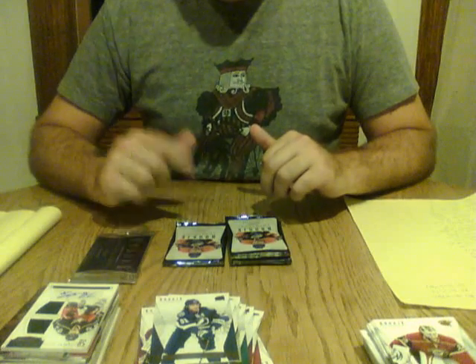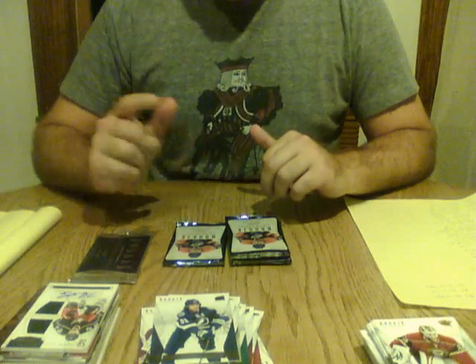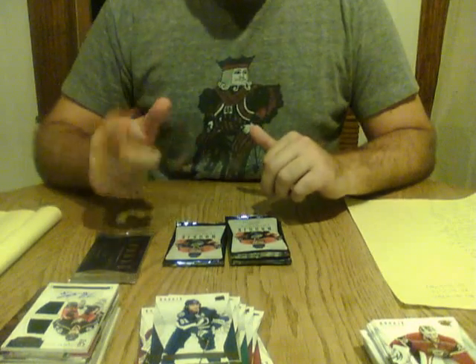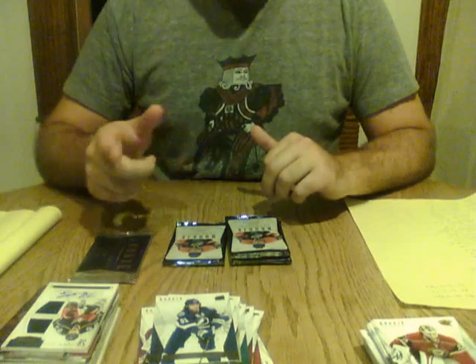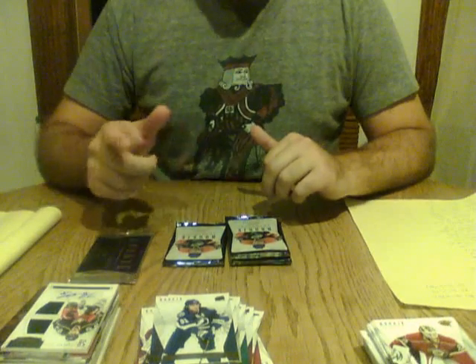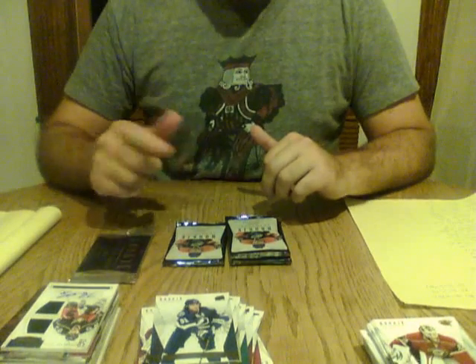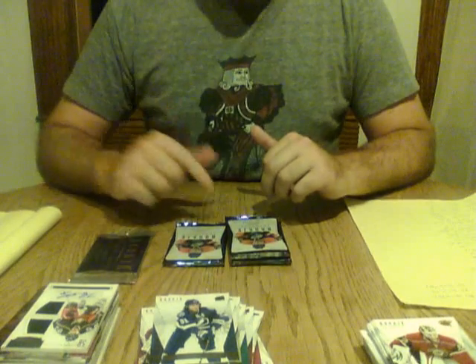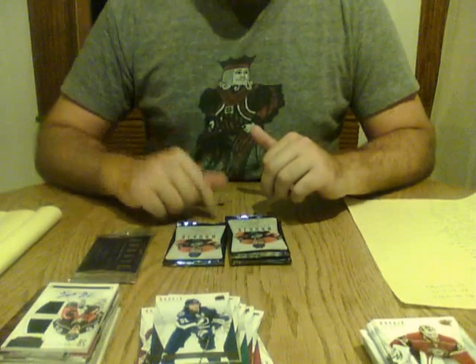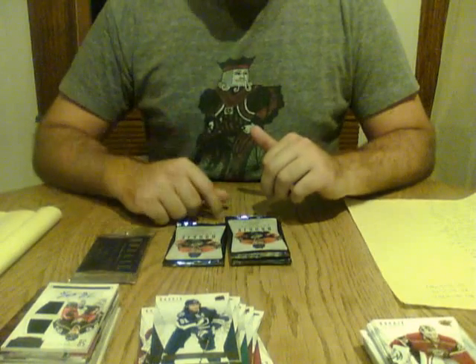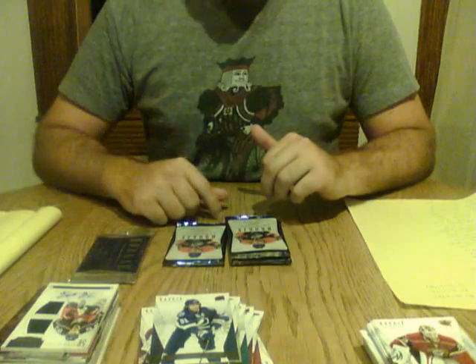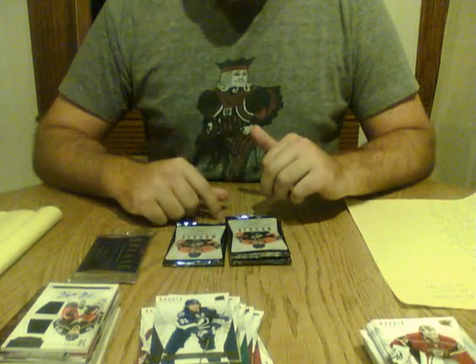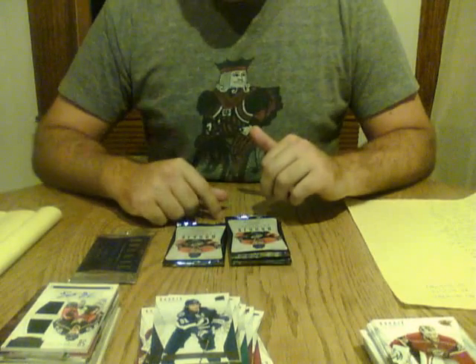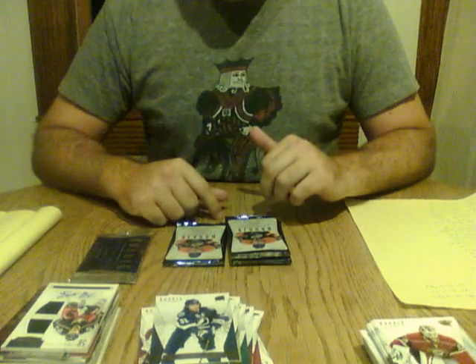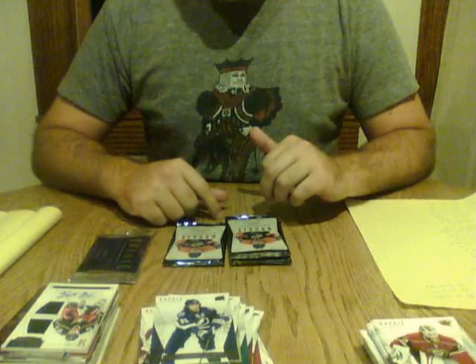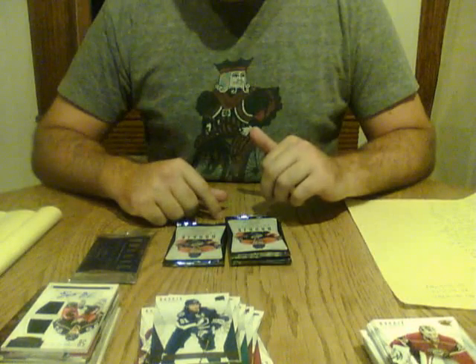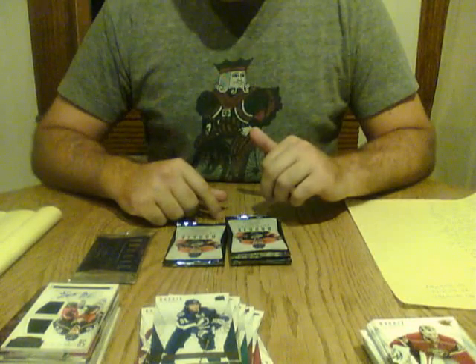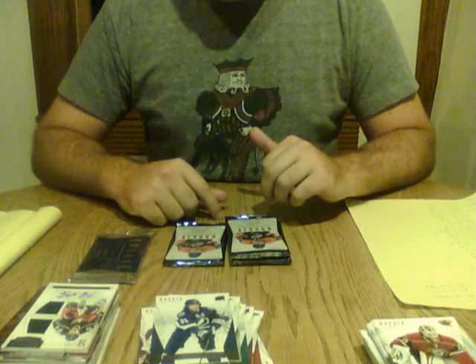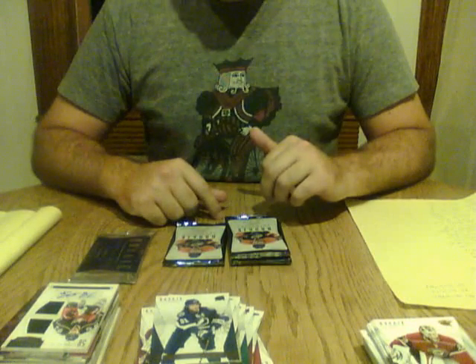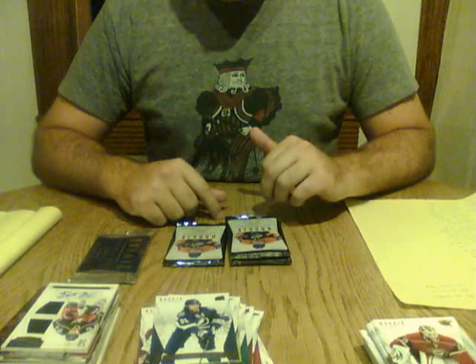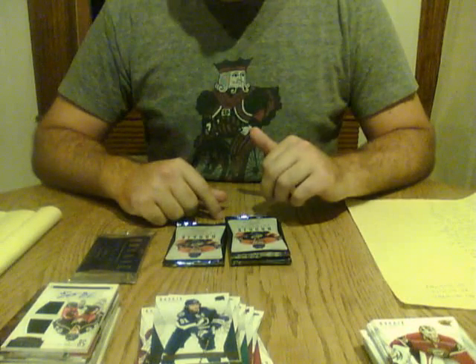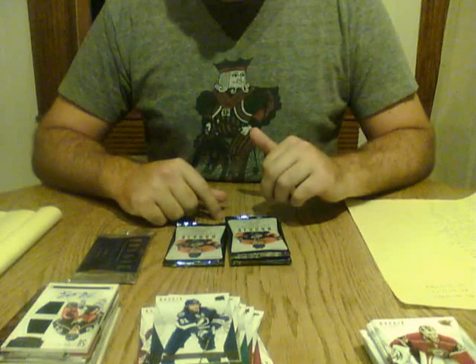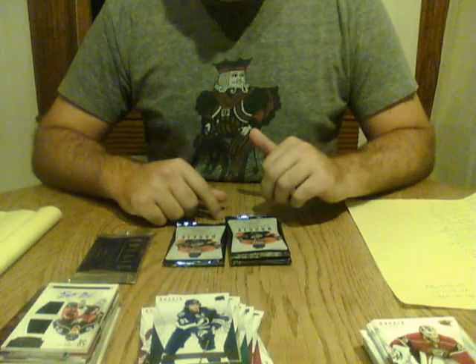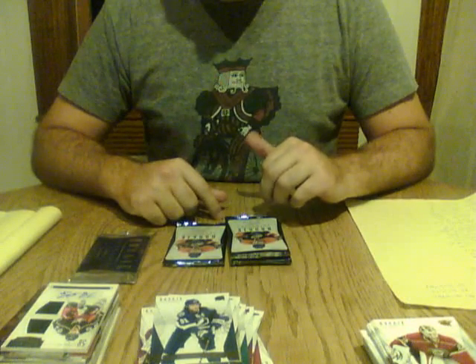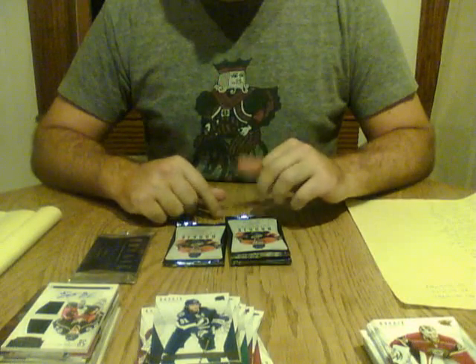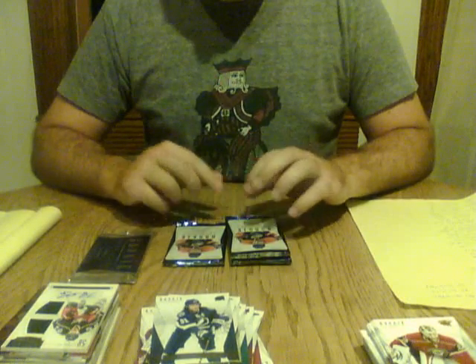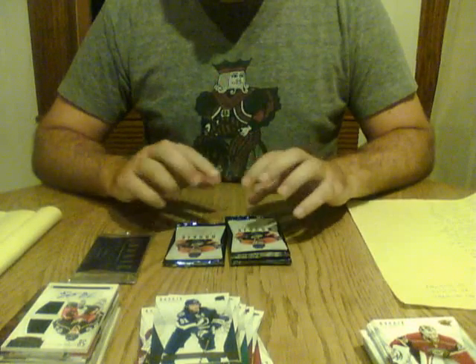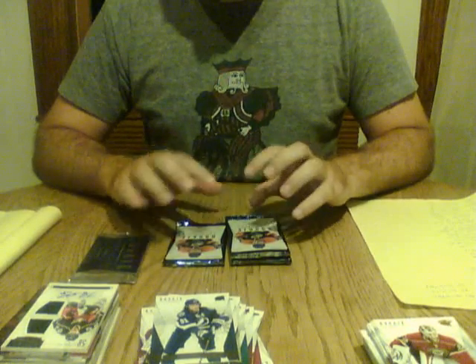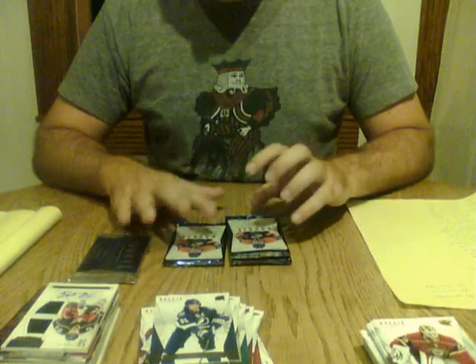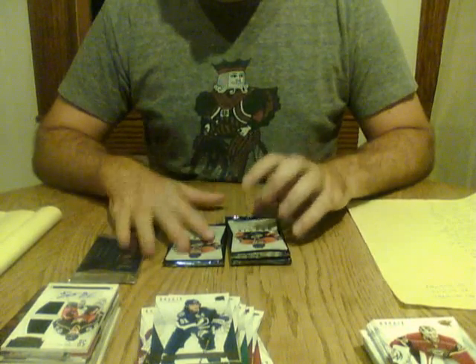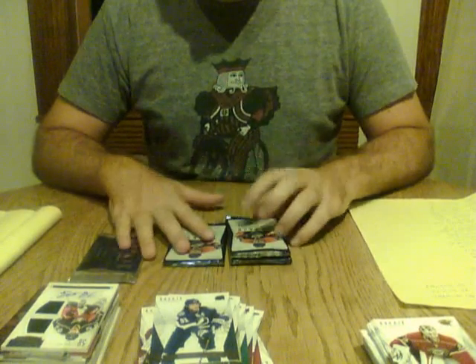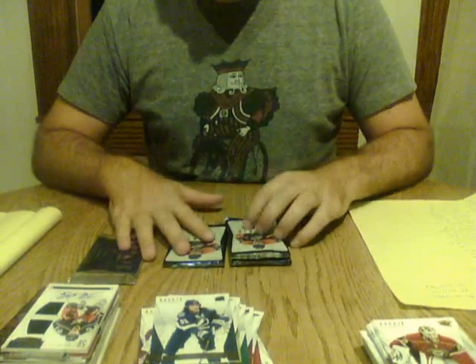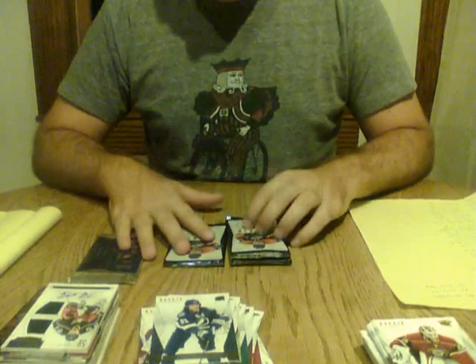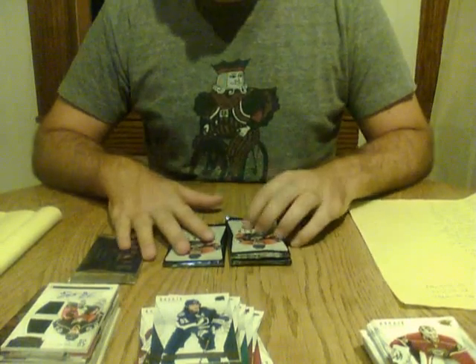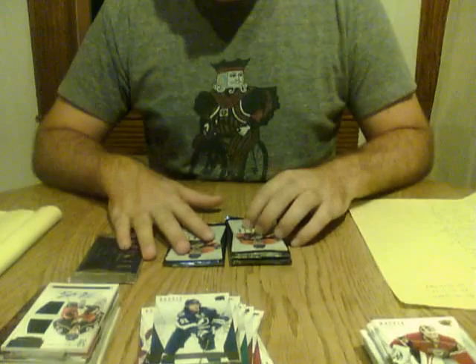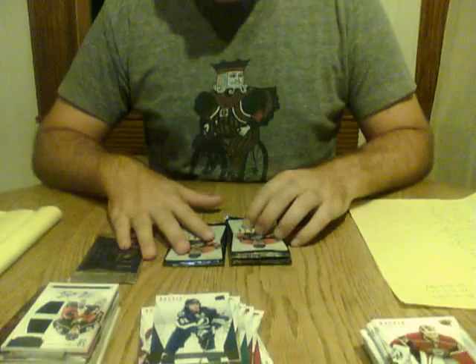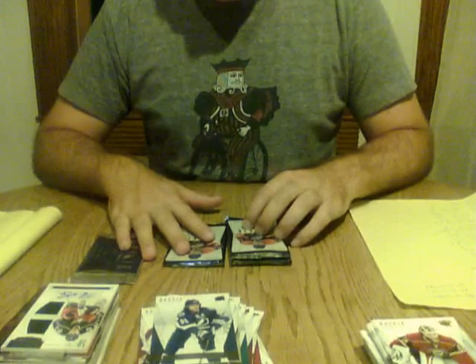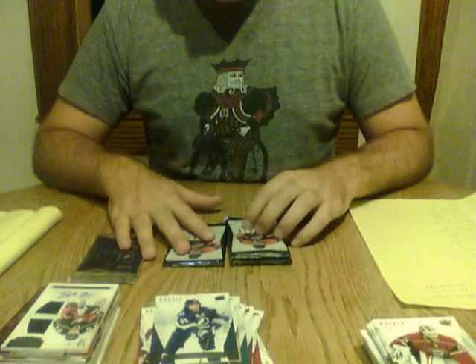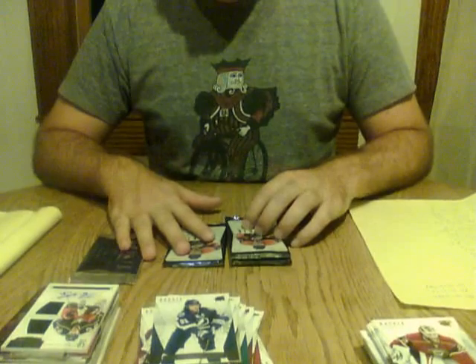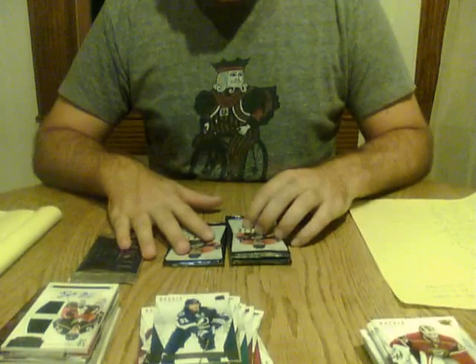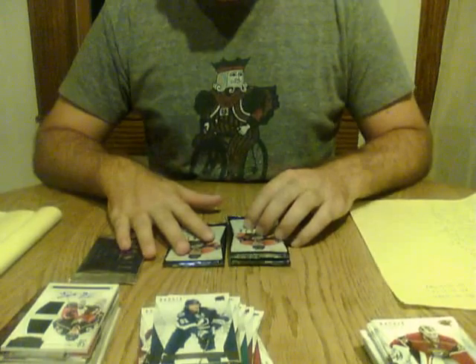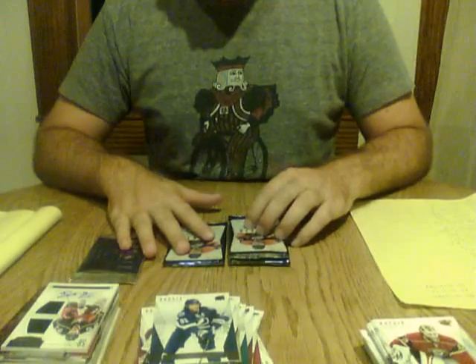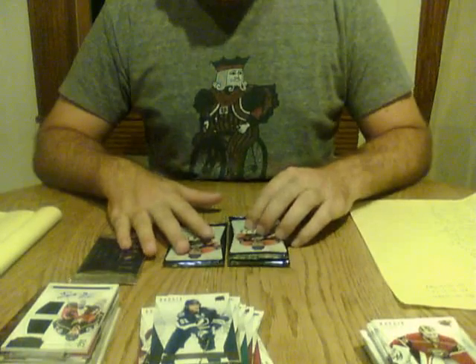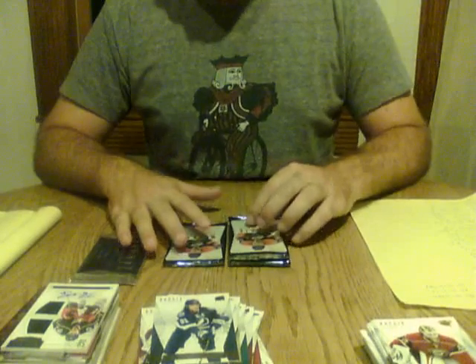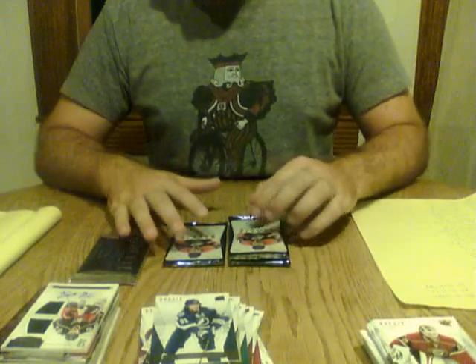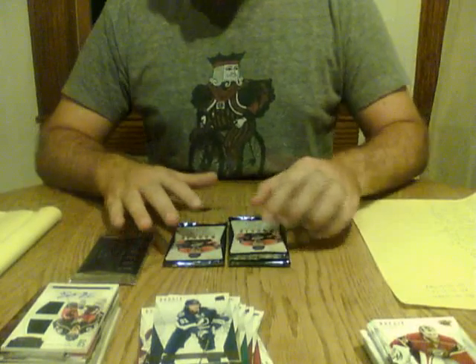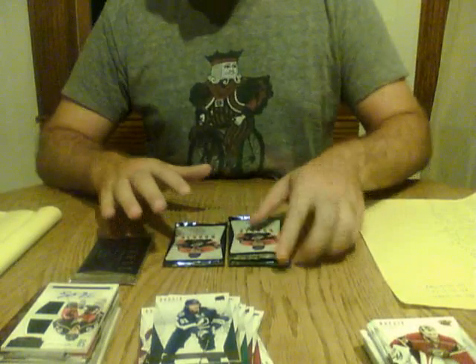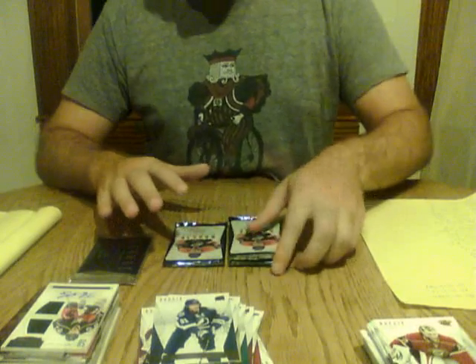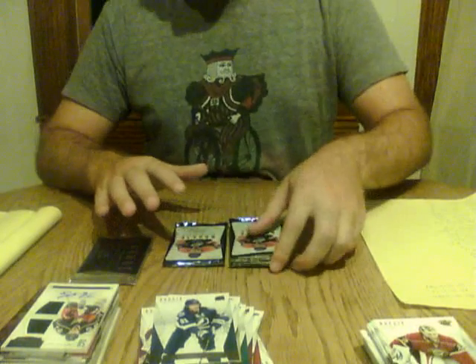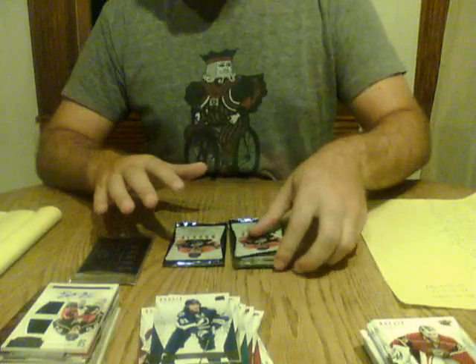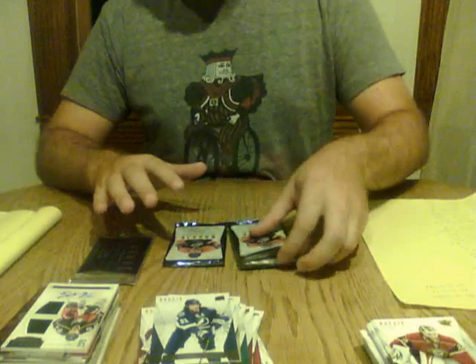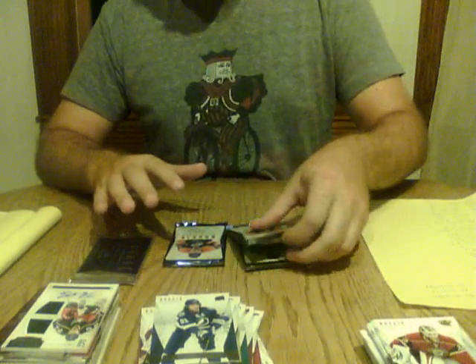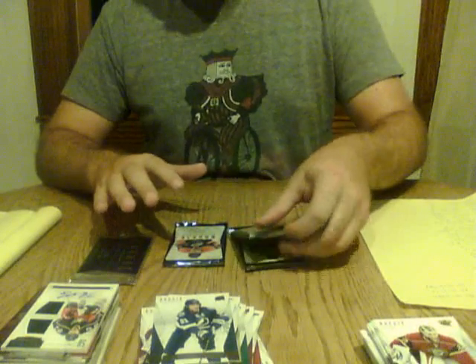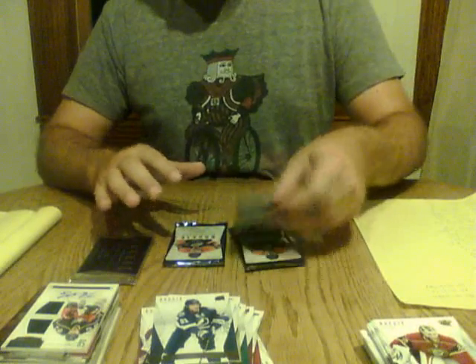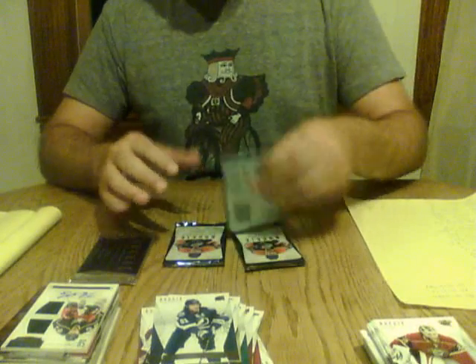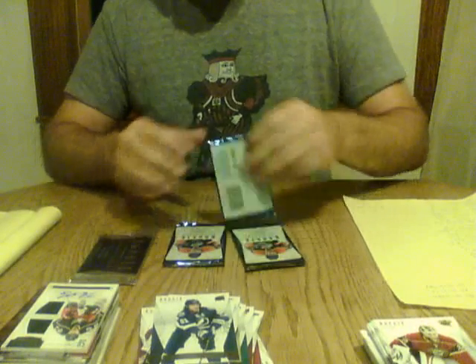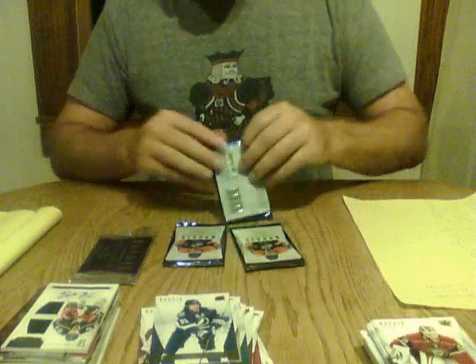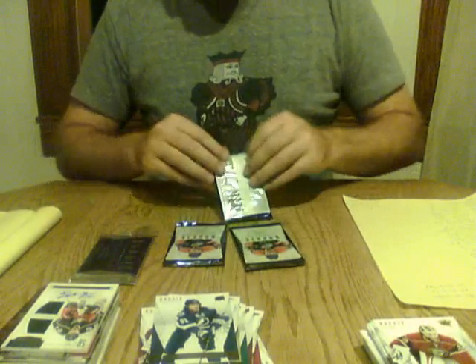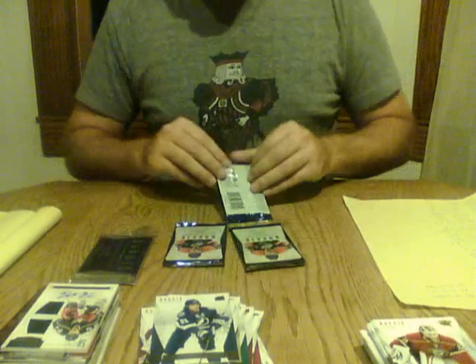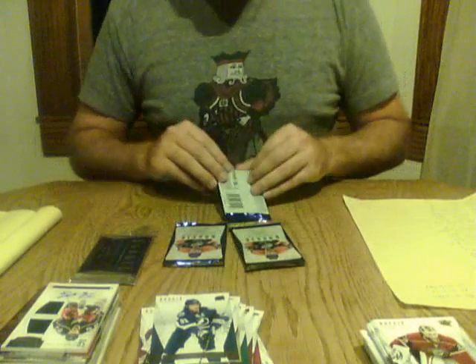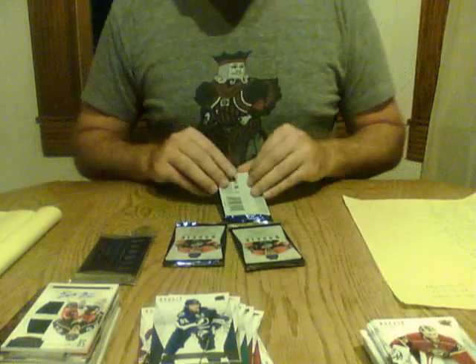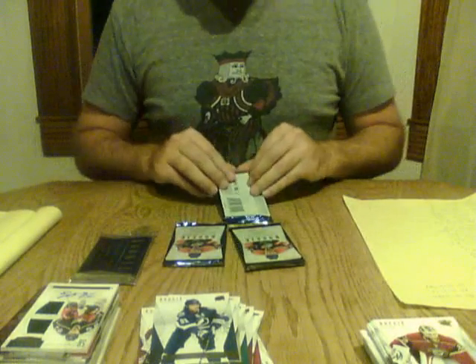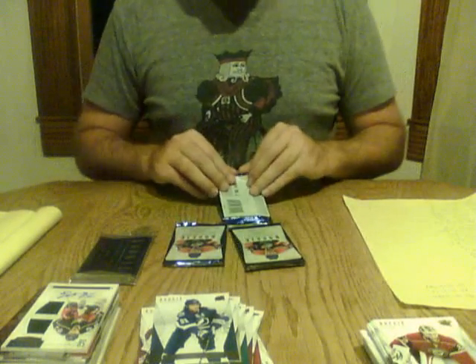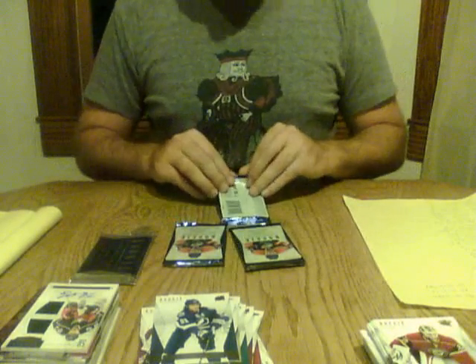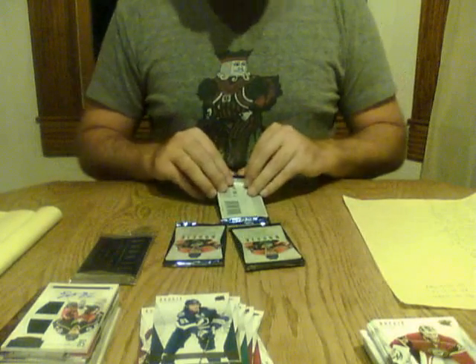Welcome back to video number three. We're towards the end of the second box of three boxes. We'll get started.